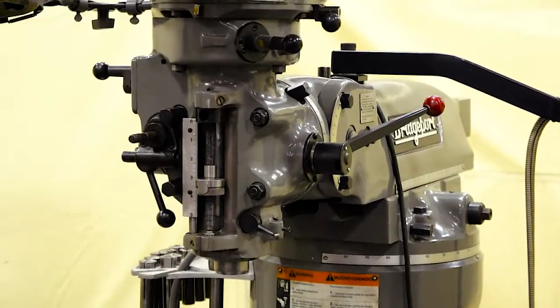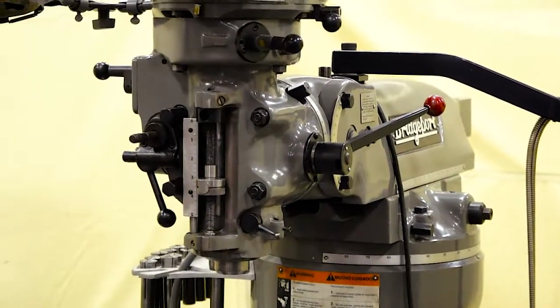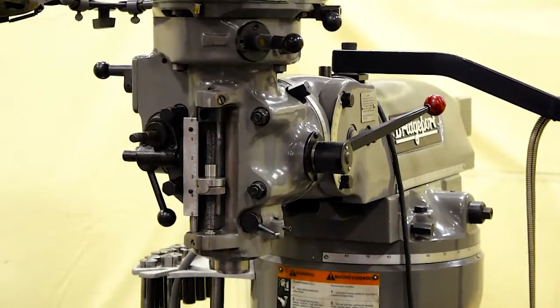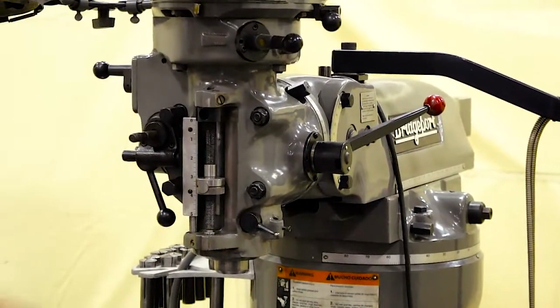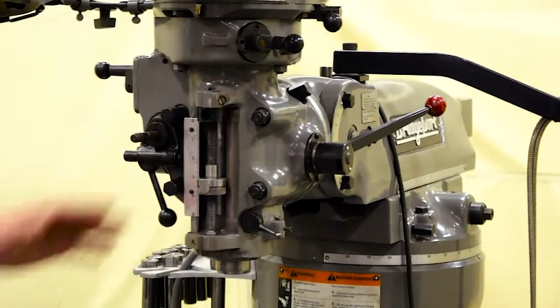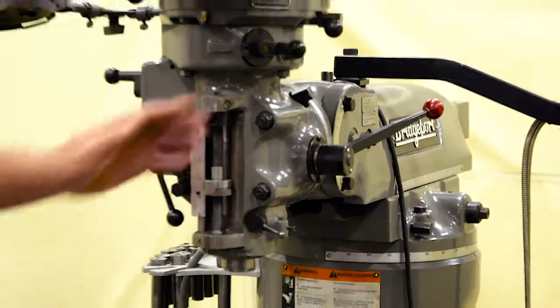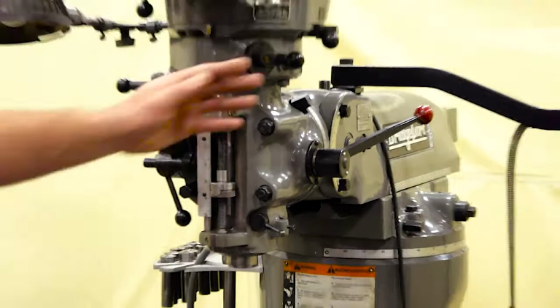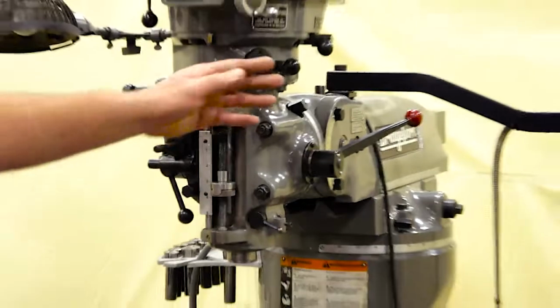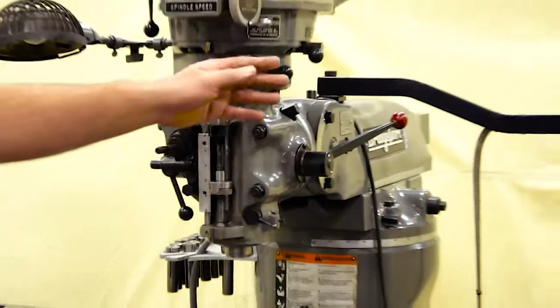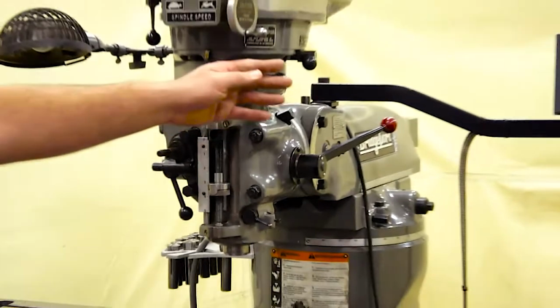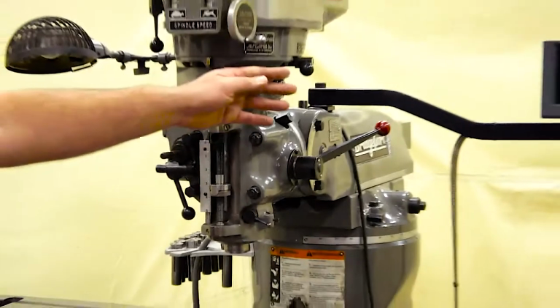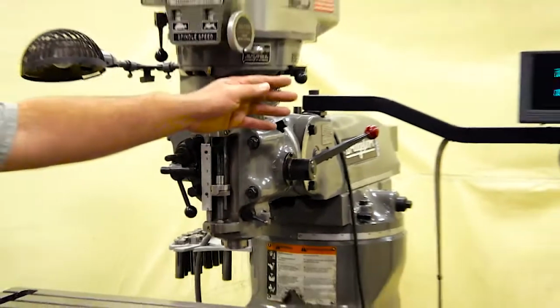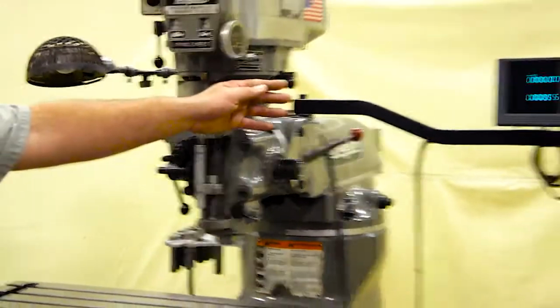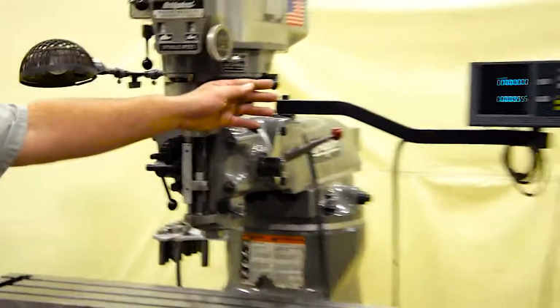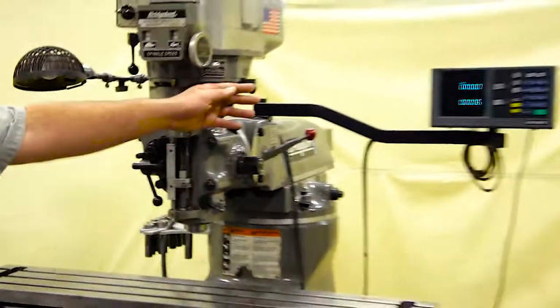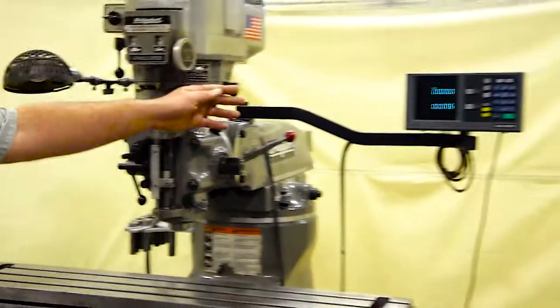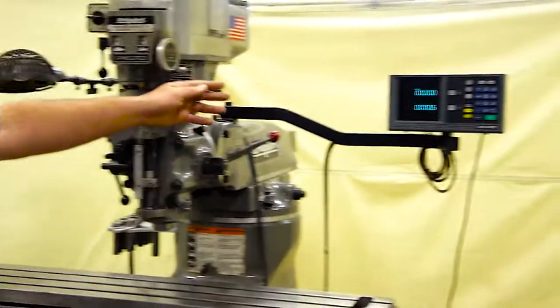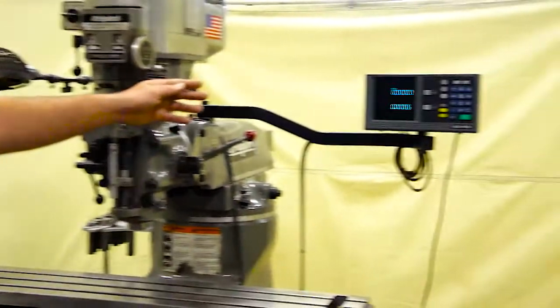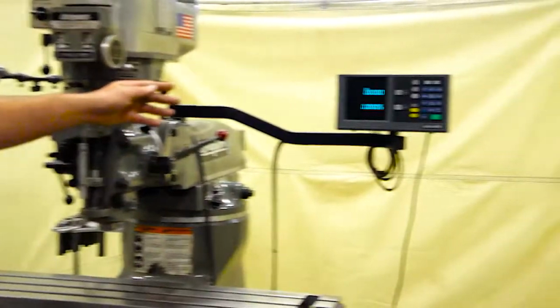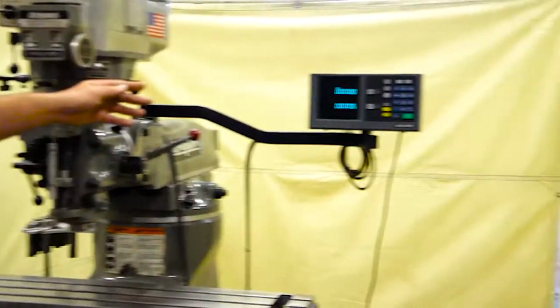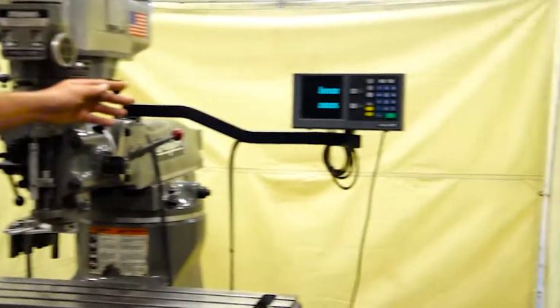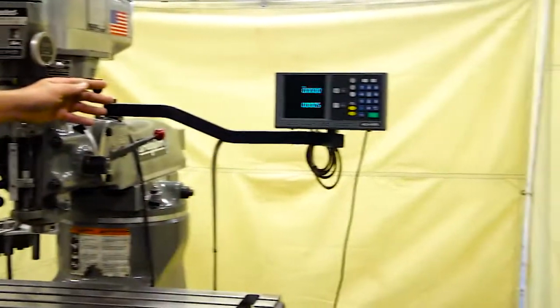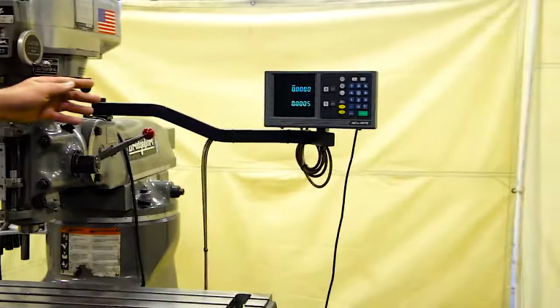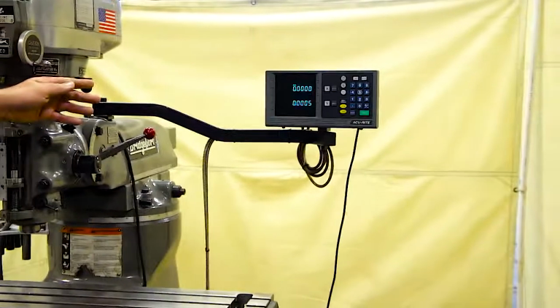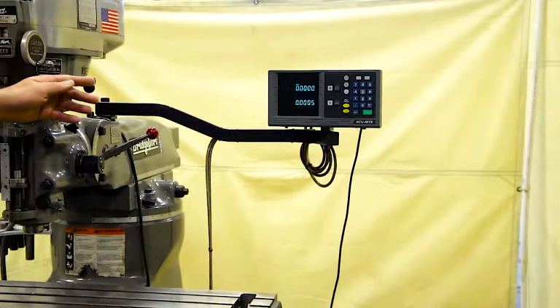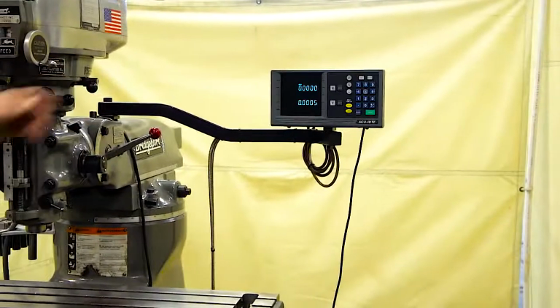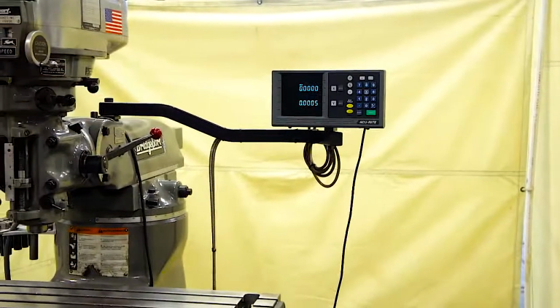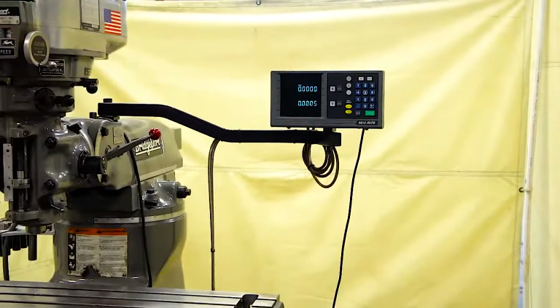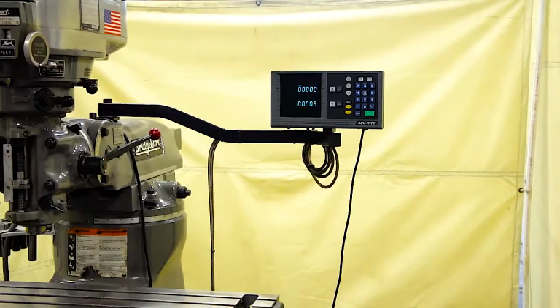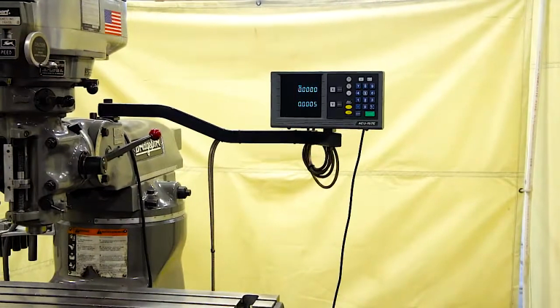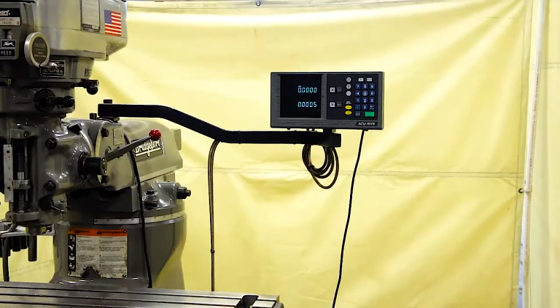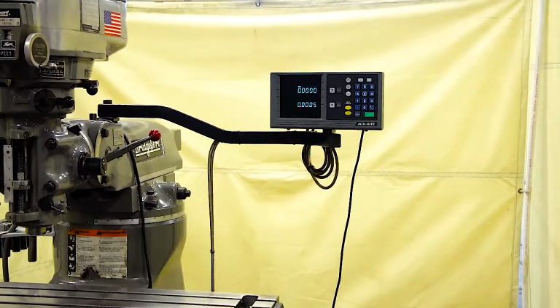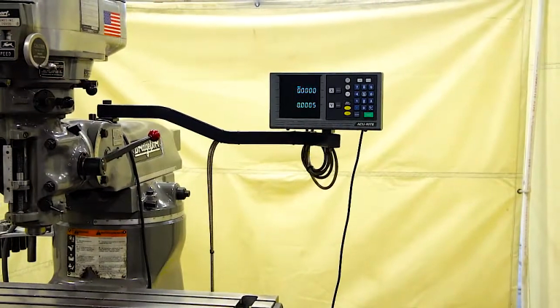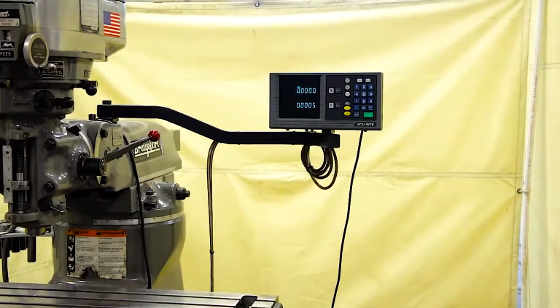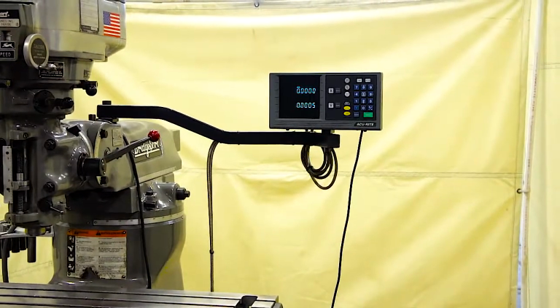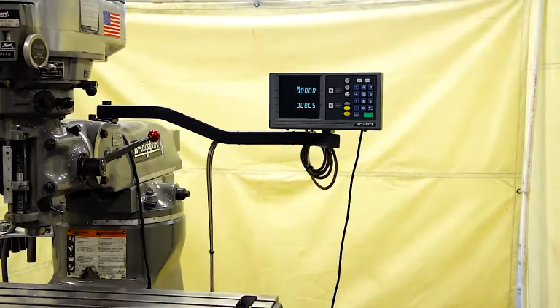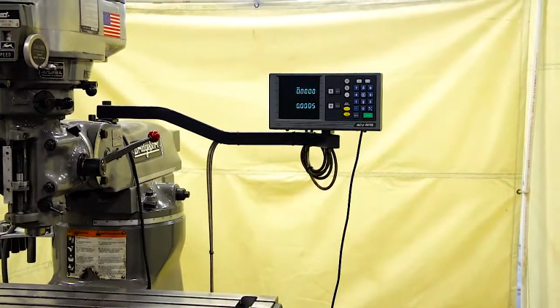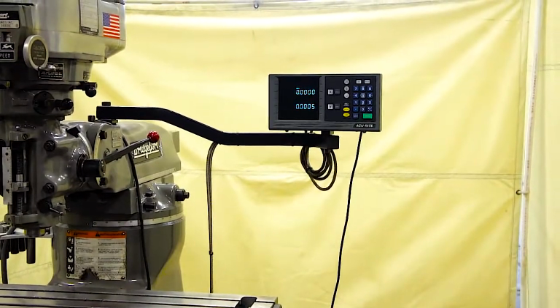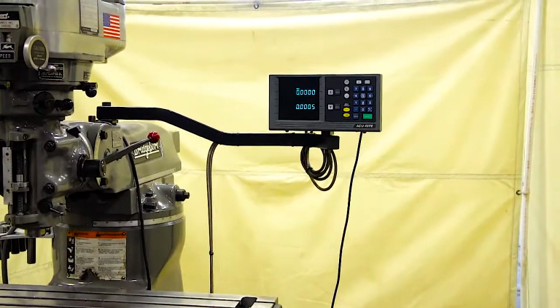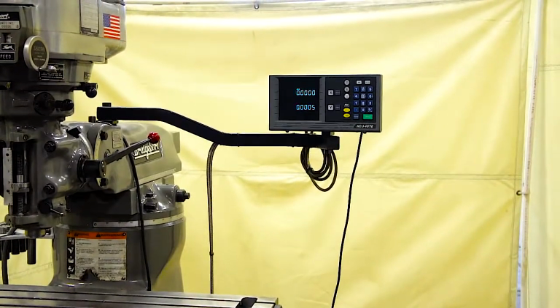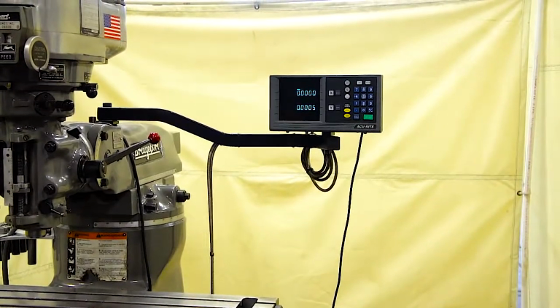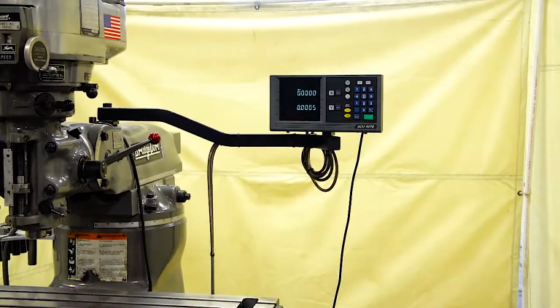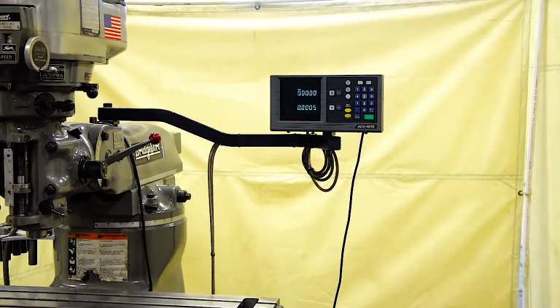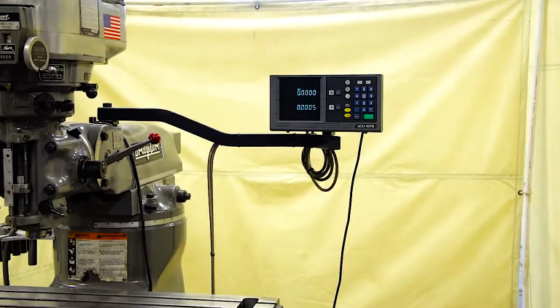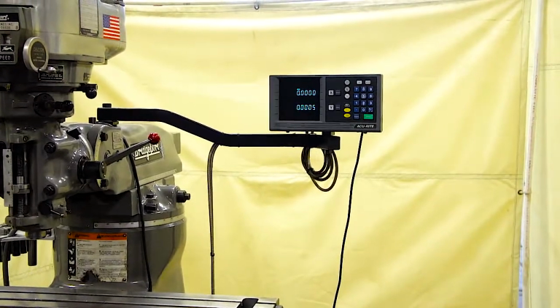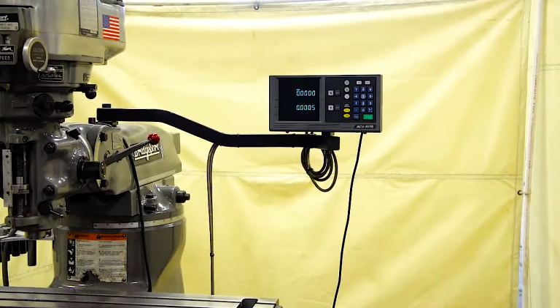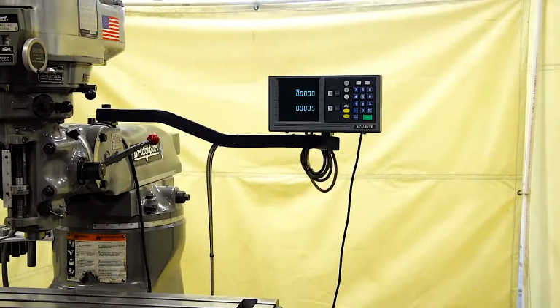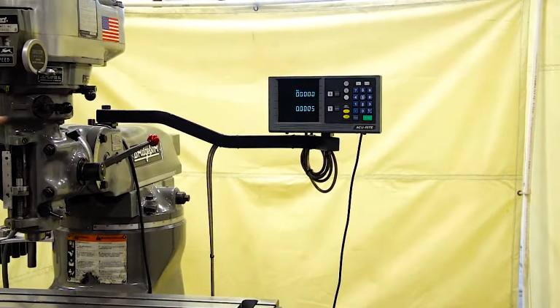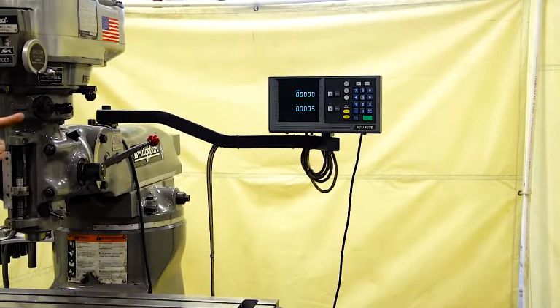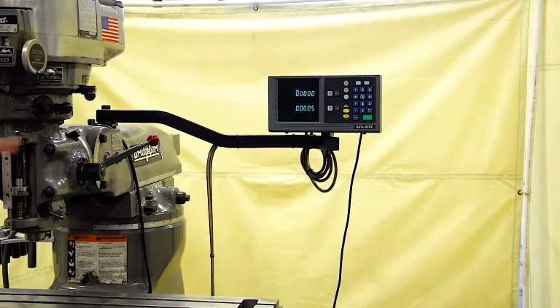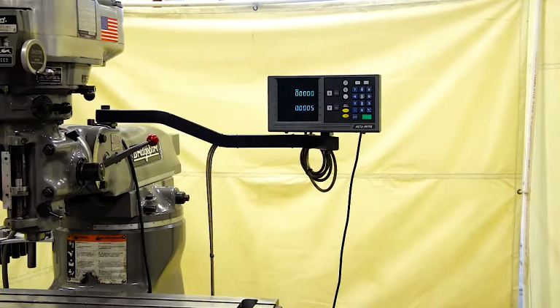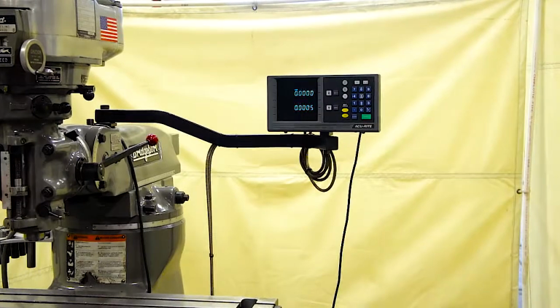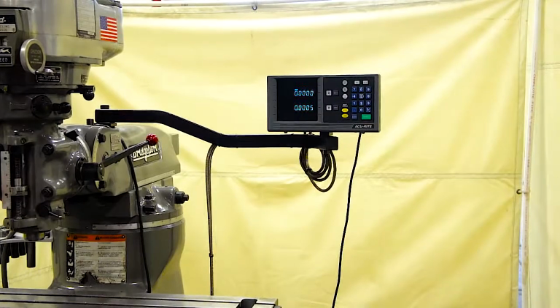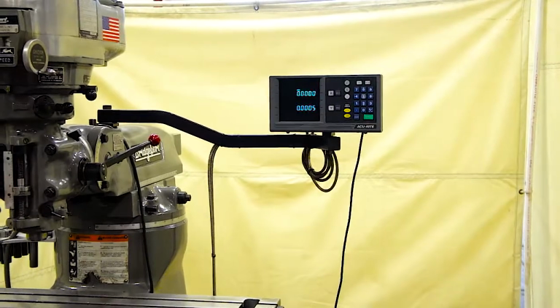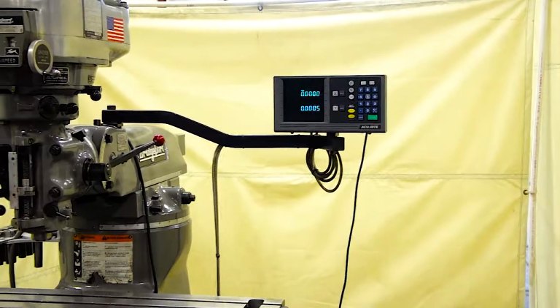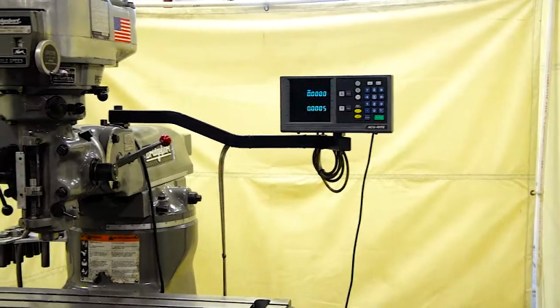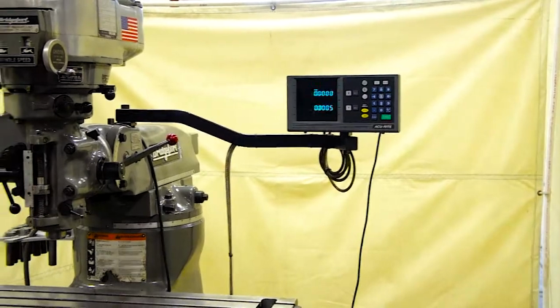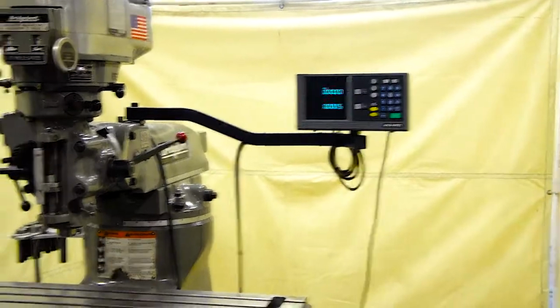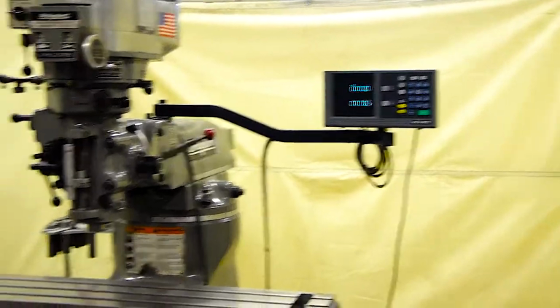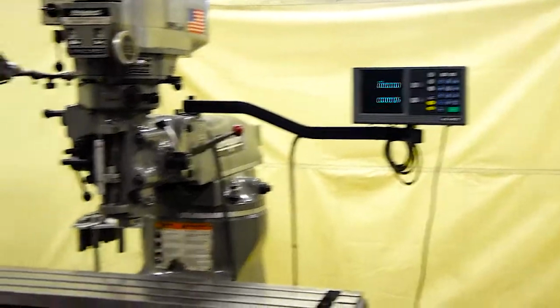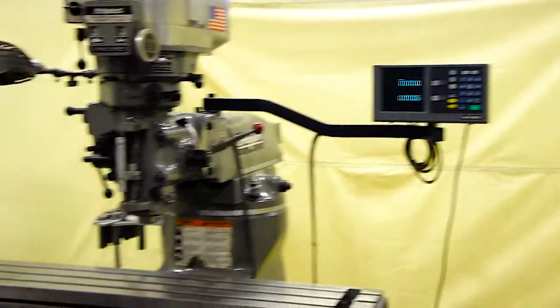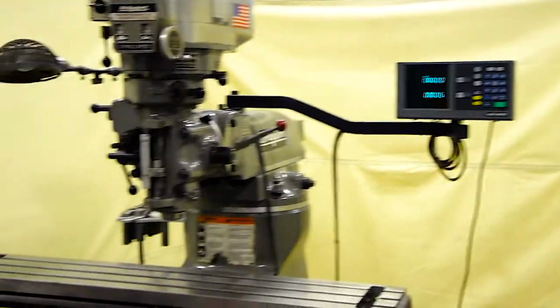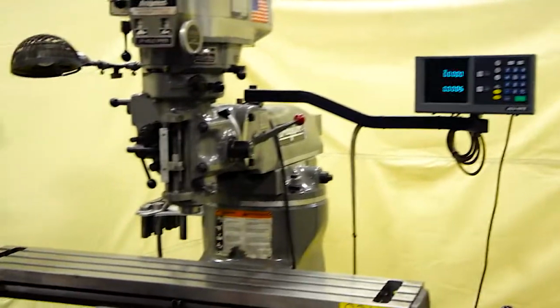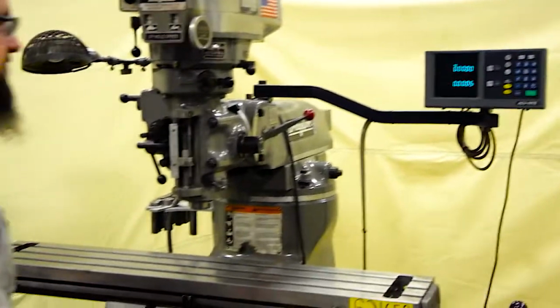This unit also comes with accurate DROs on the X and Y axis.